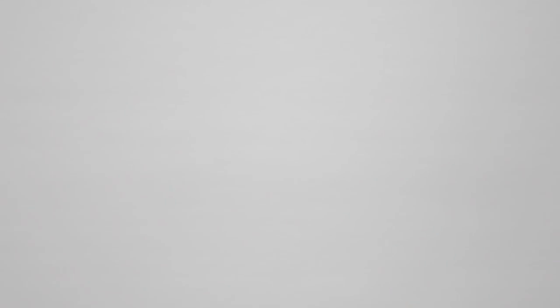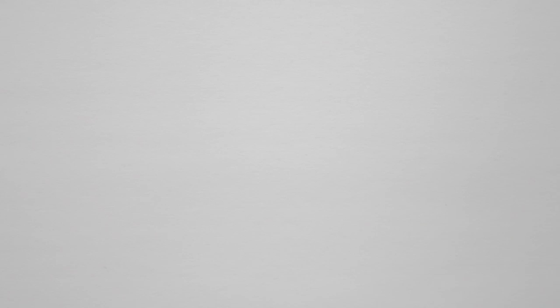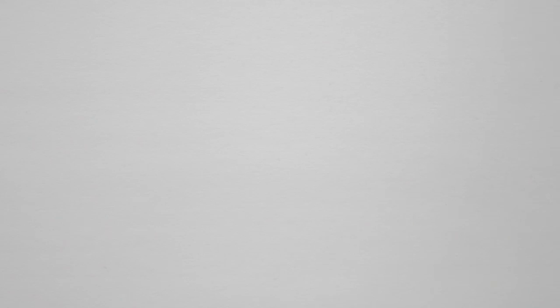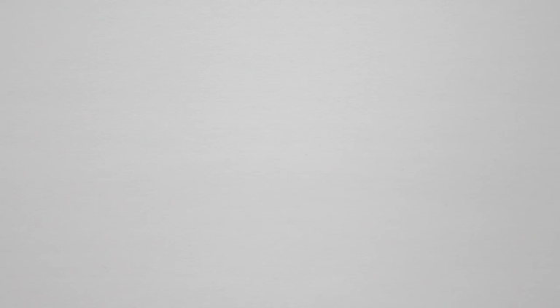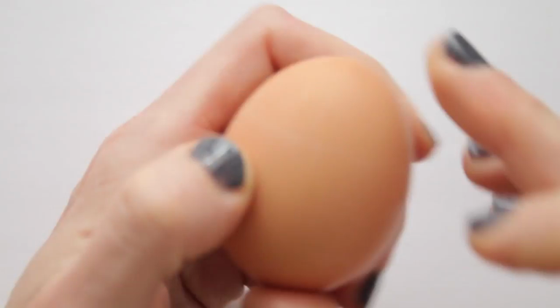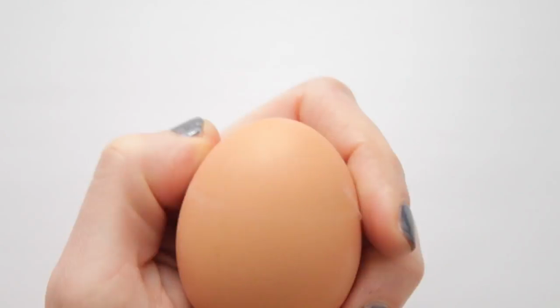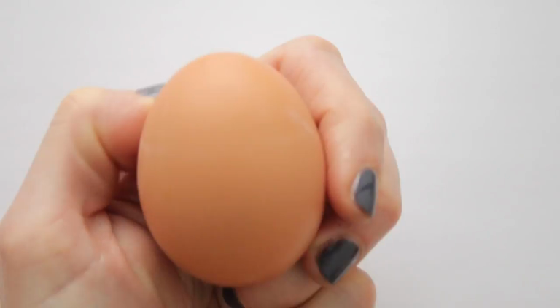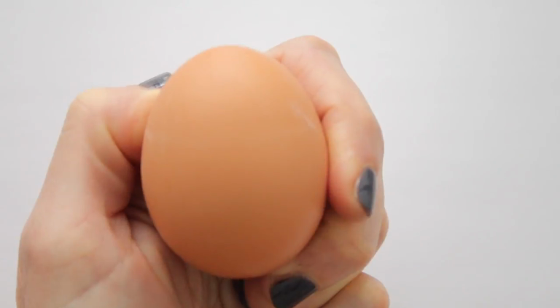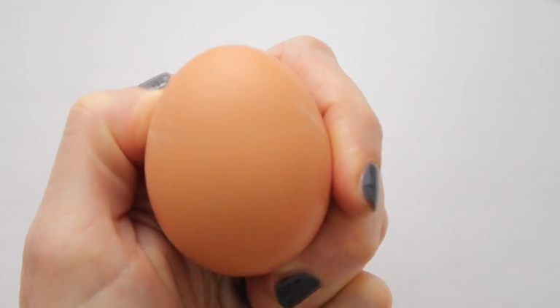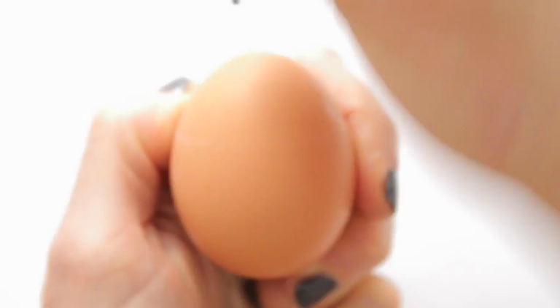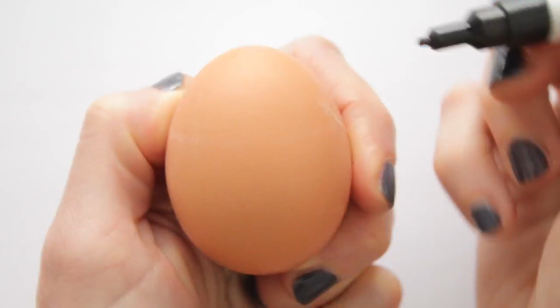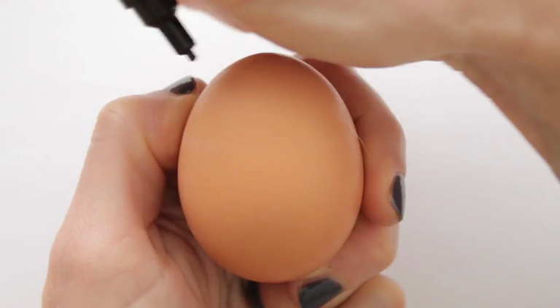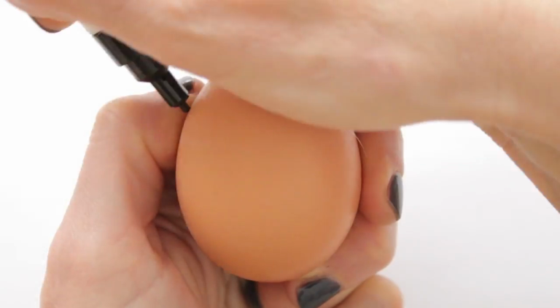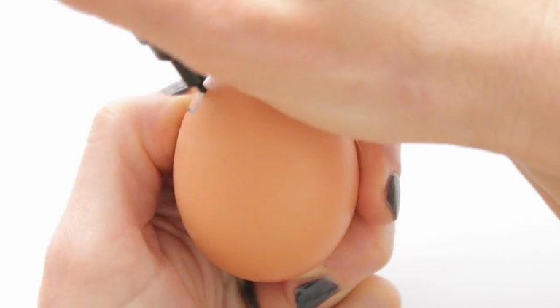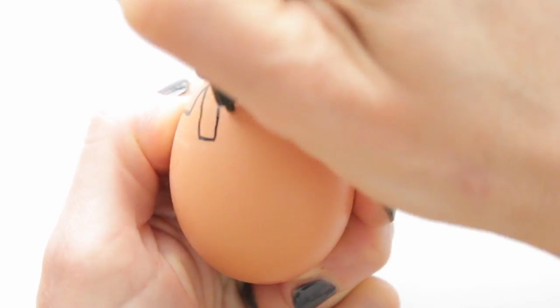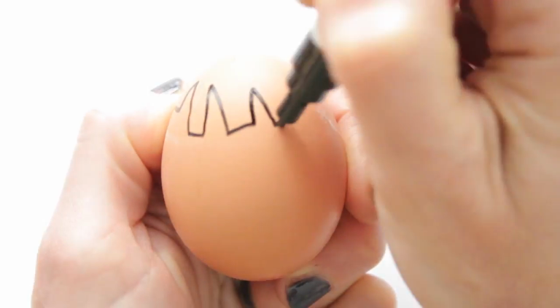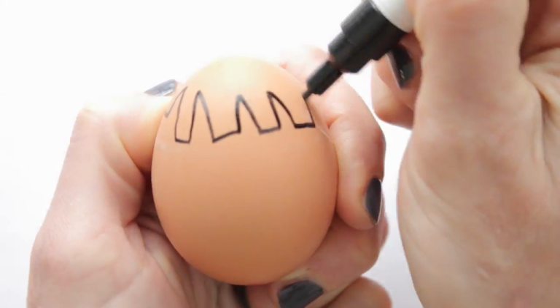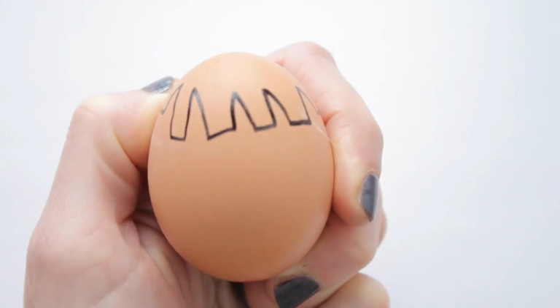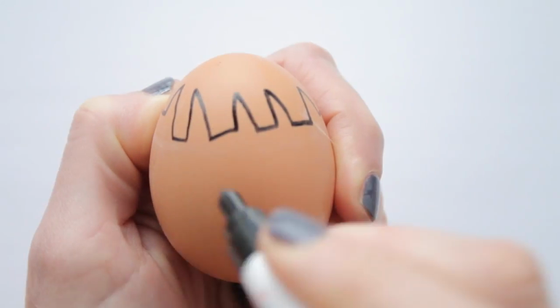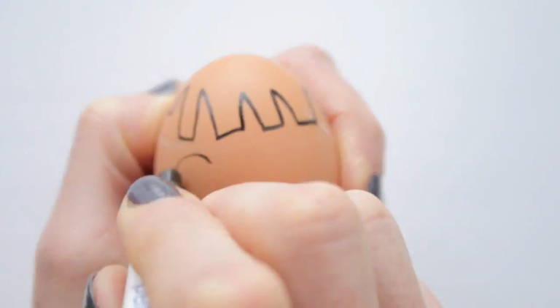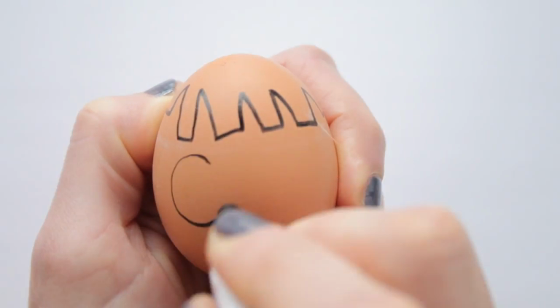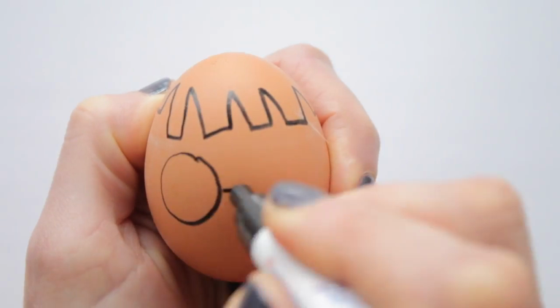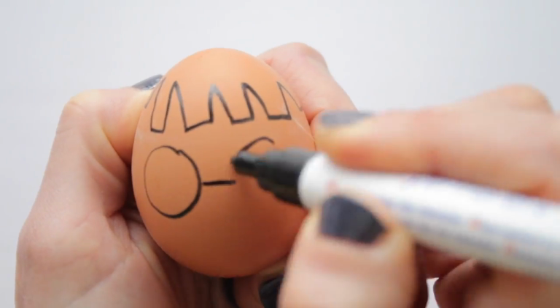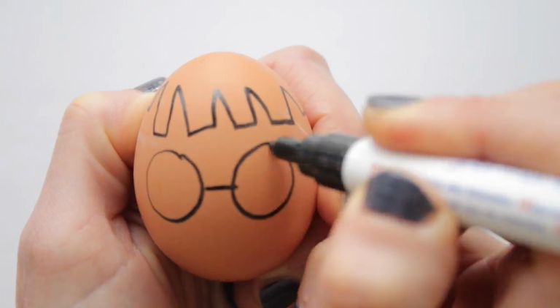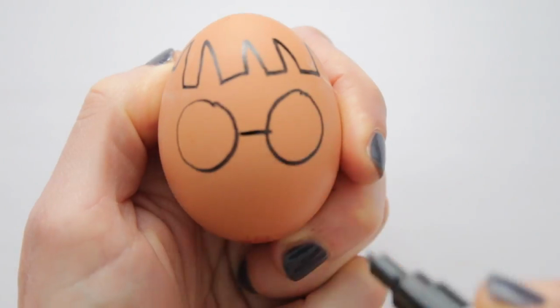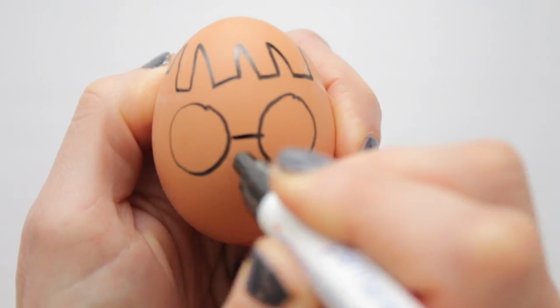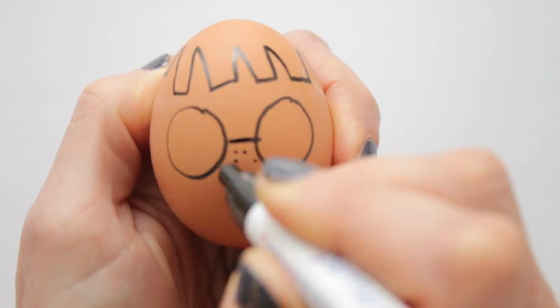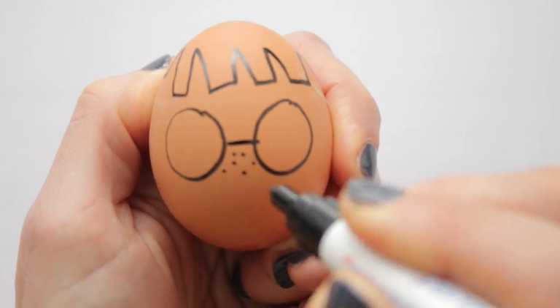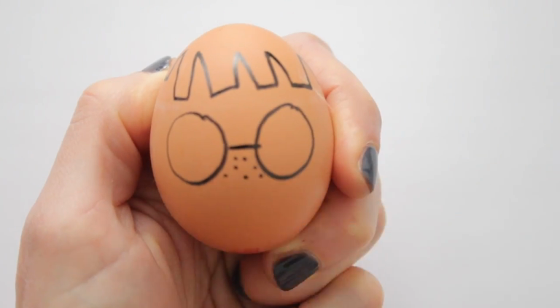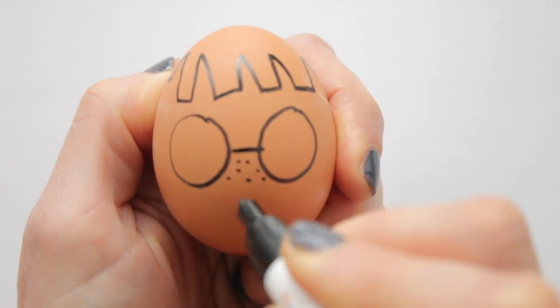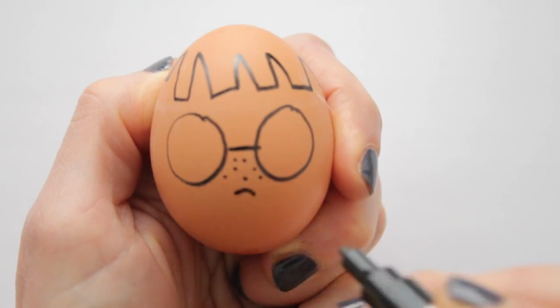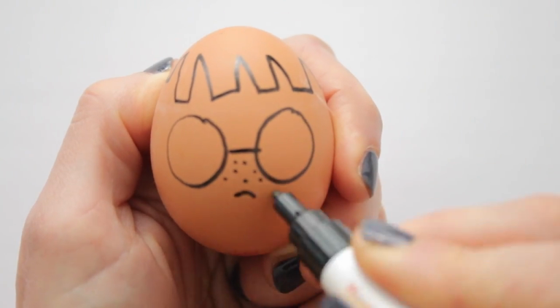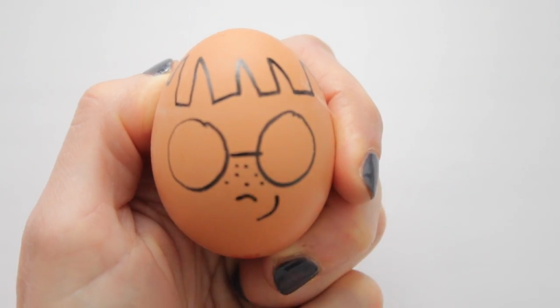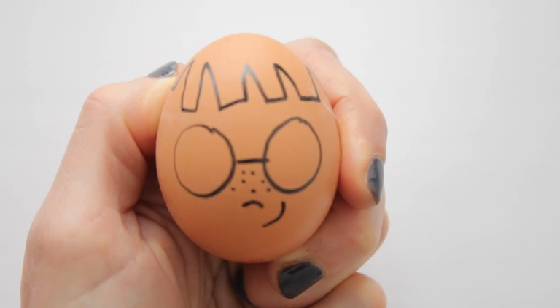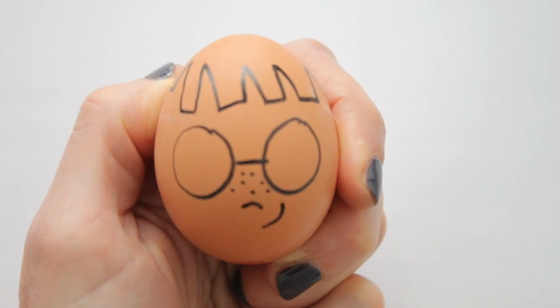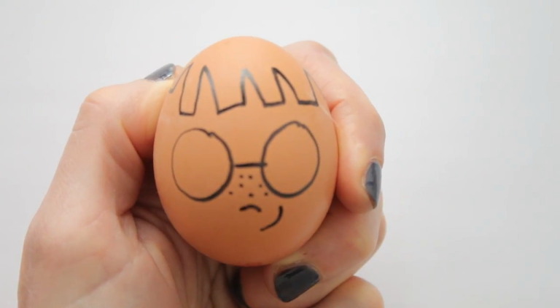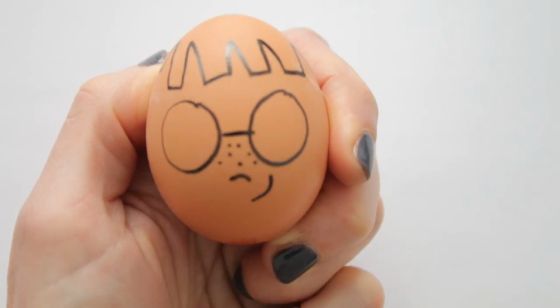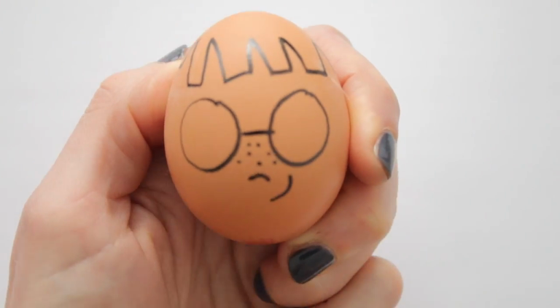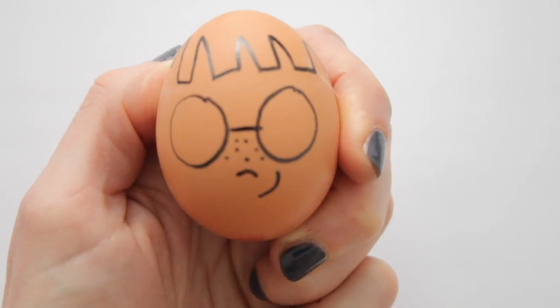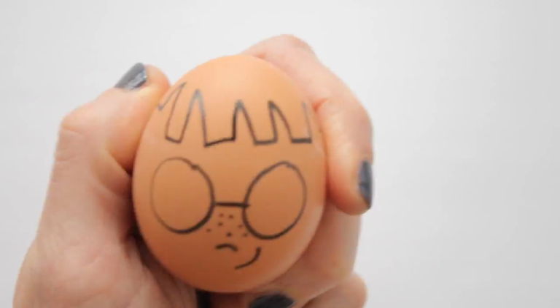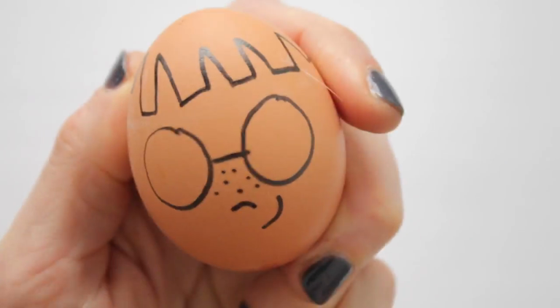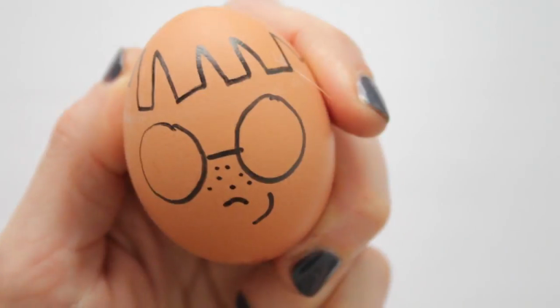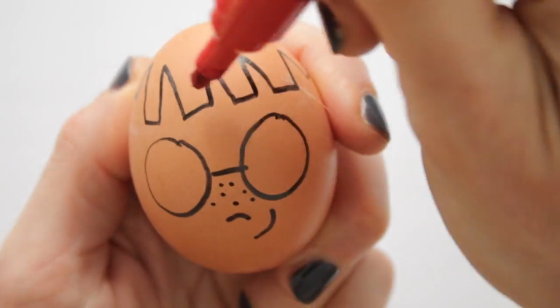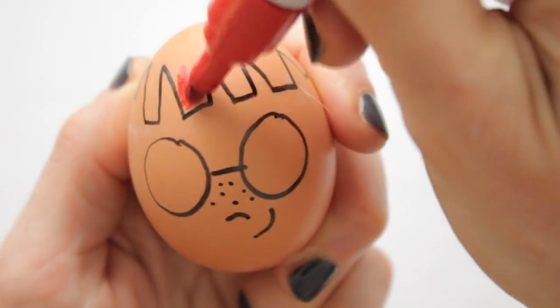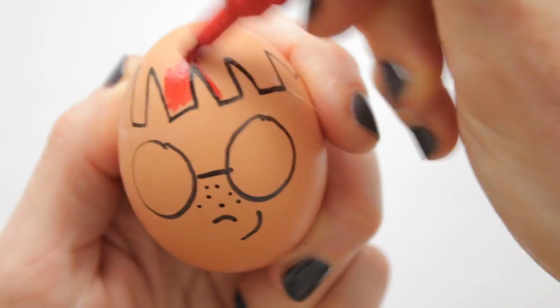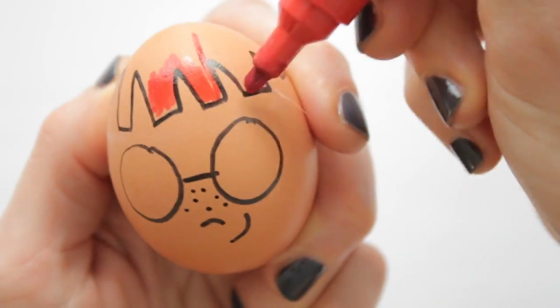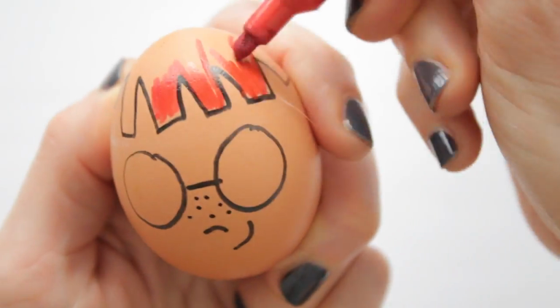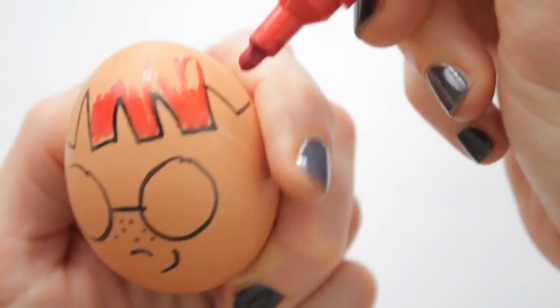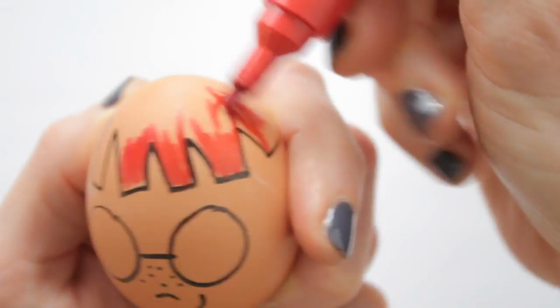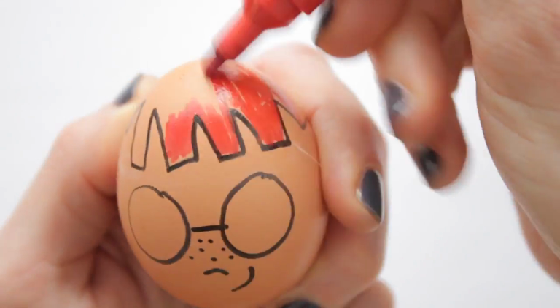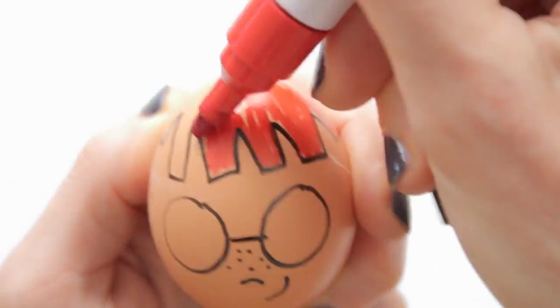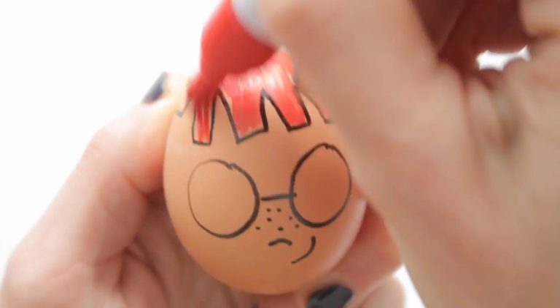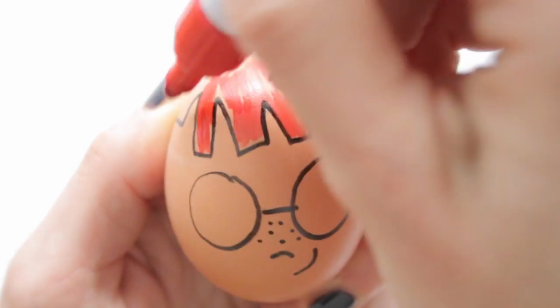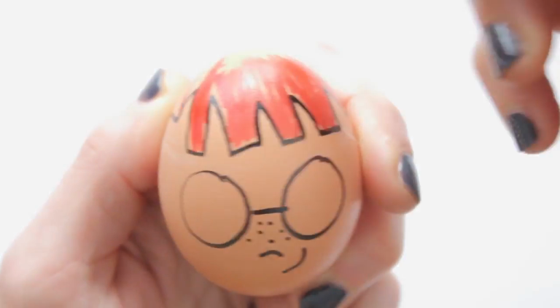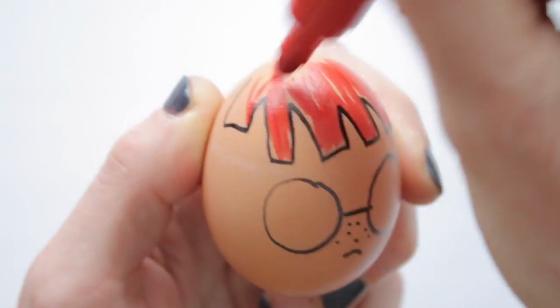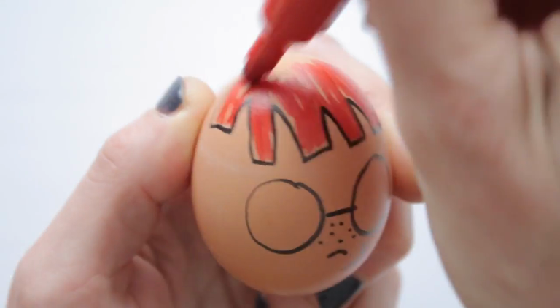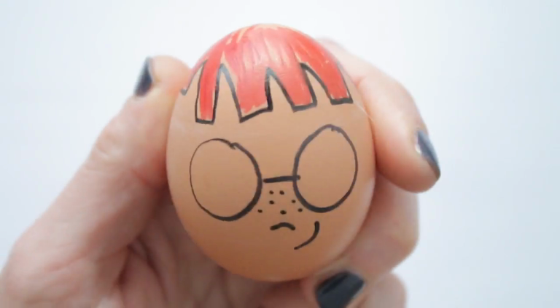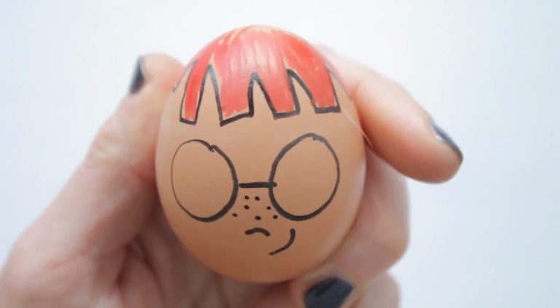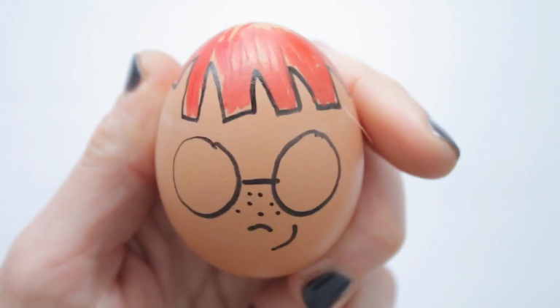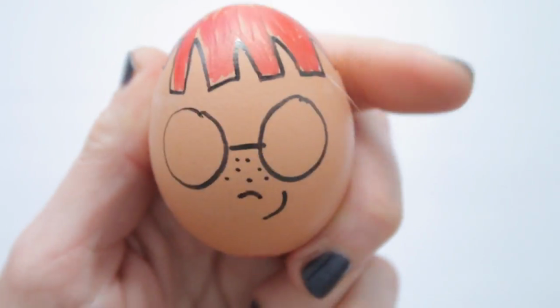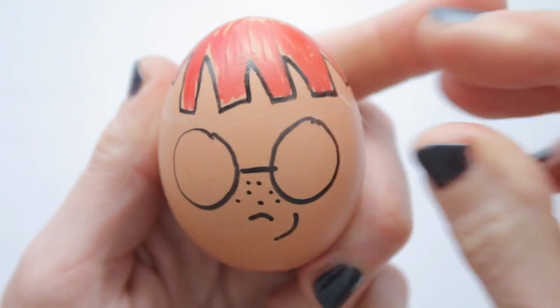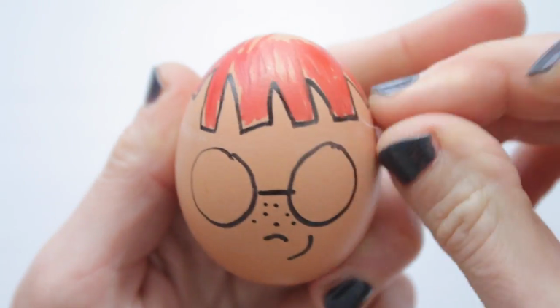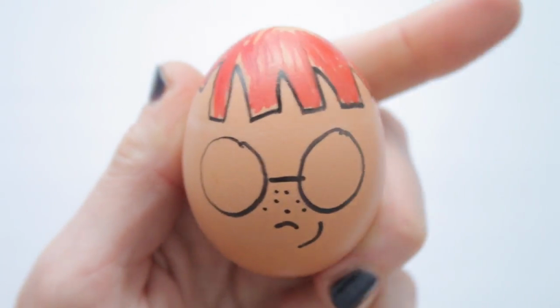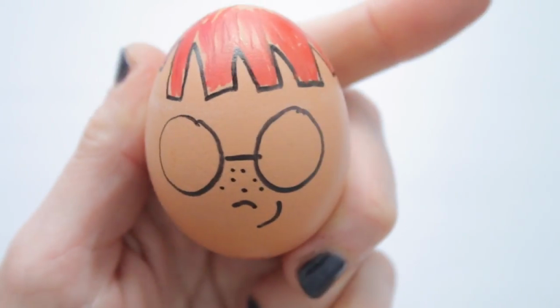Use your imagination. I'm thinking bangs, a big pair of glasses, freckles, and red hair. Pretty cute!